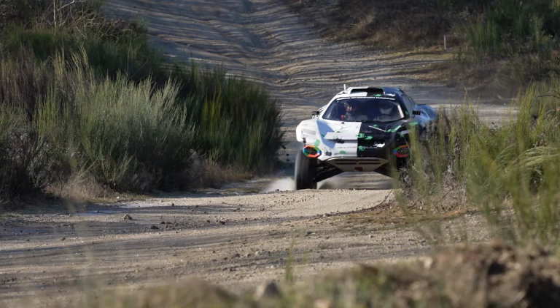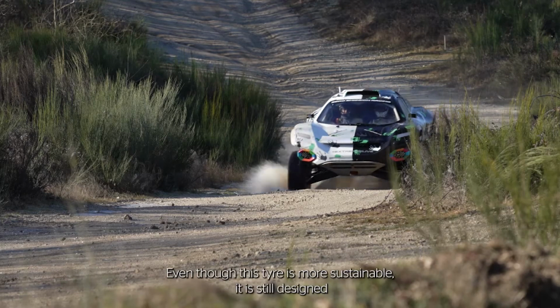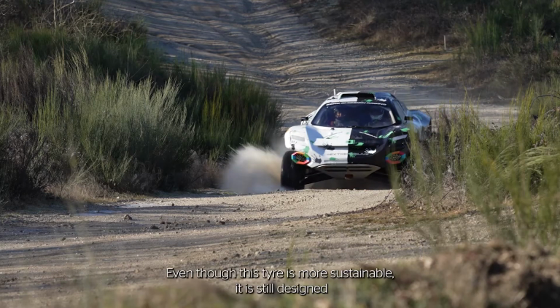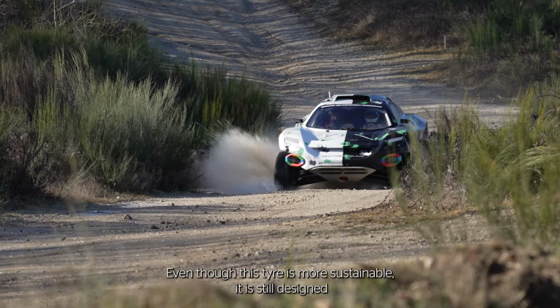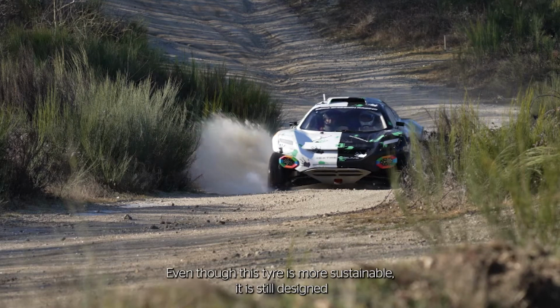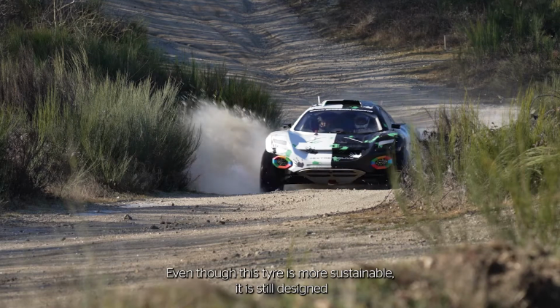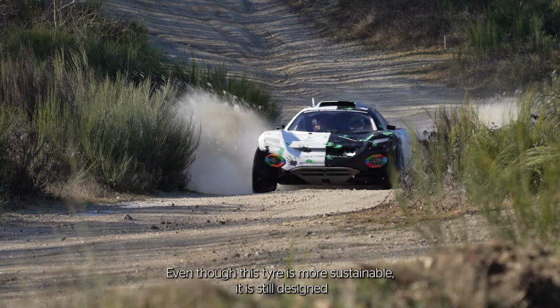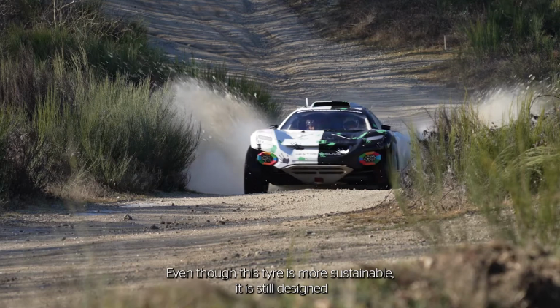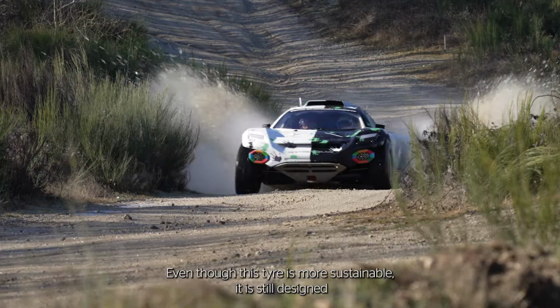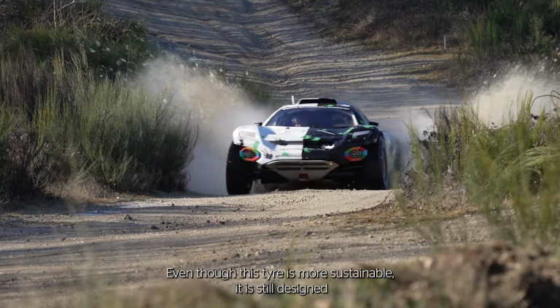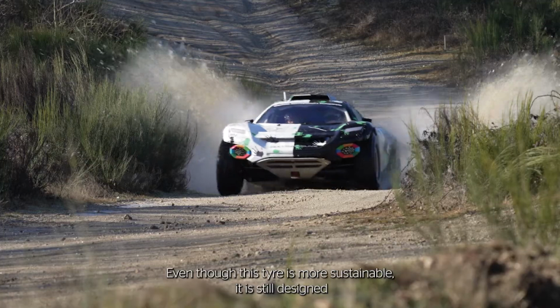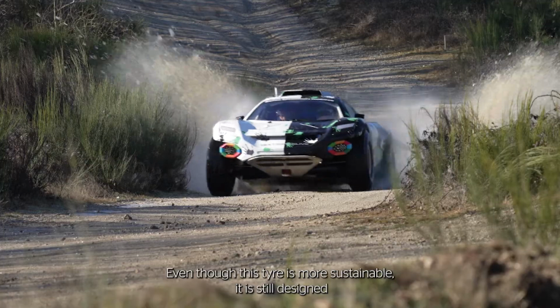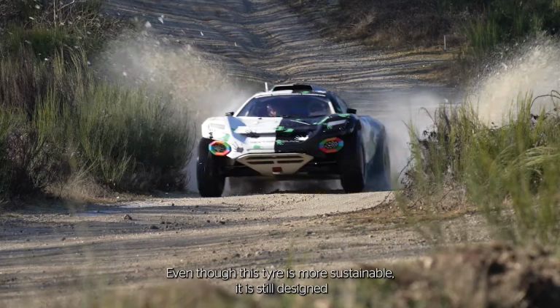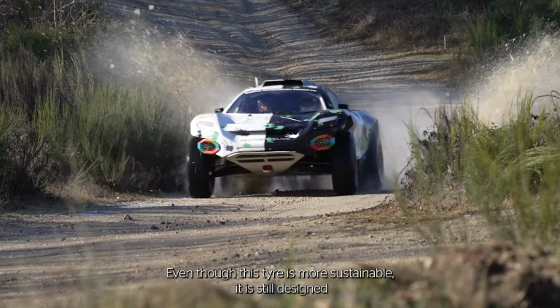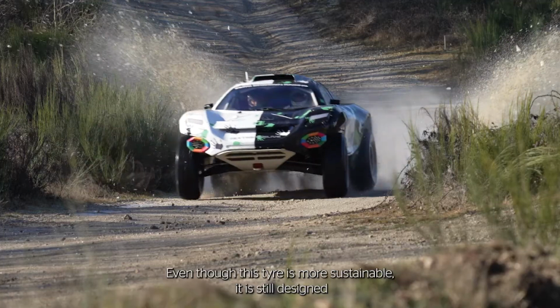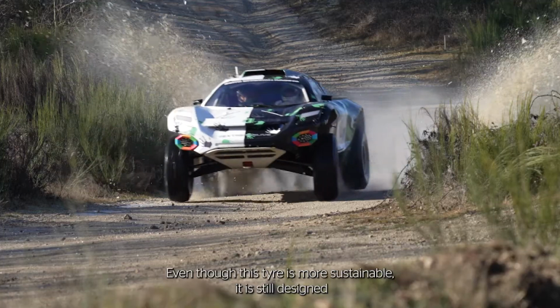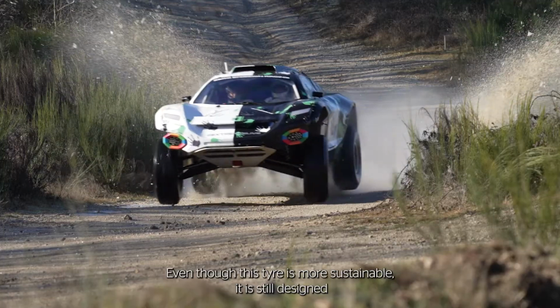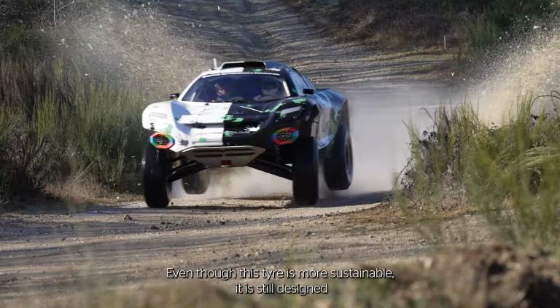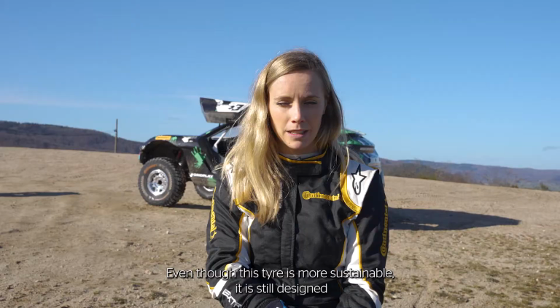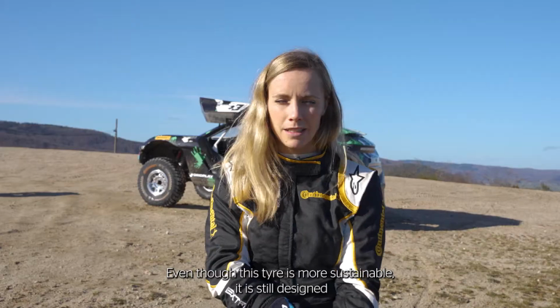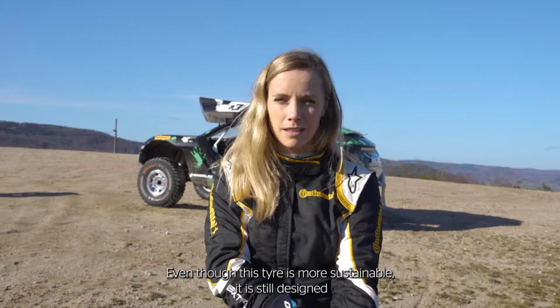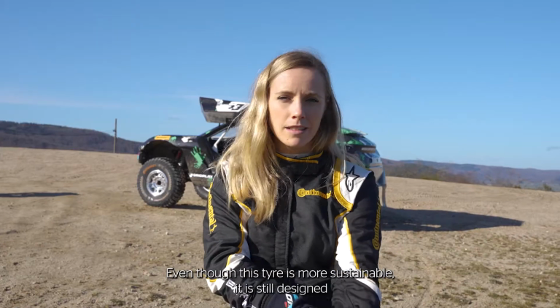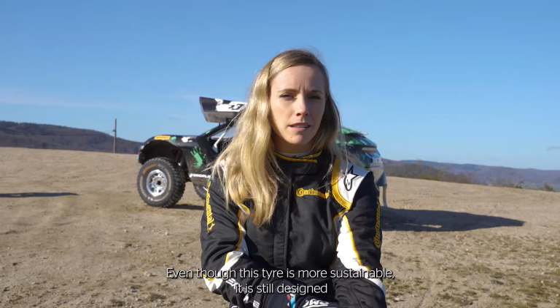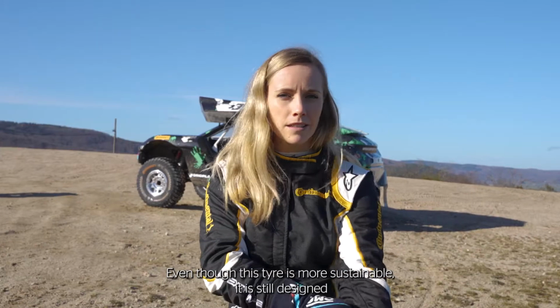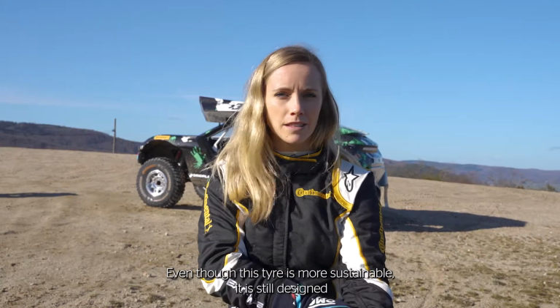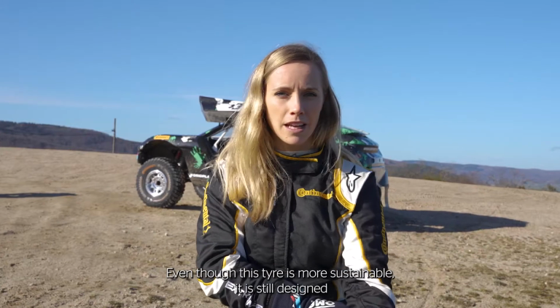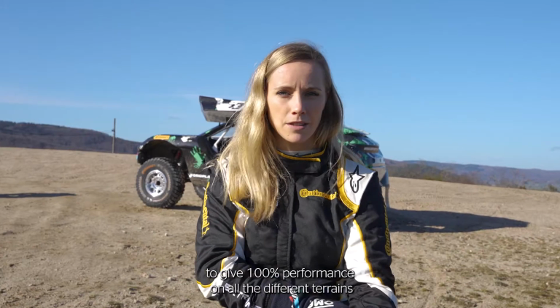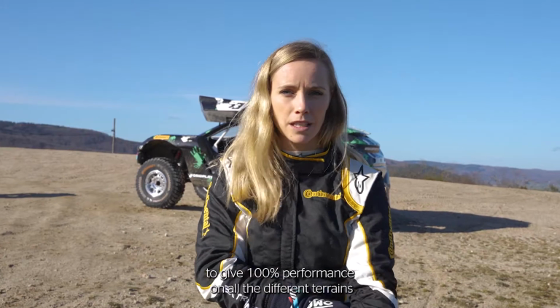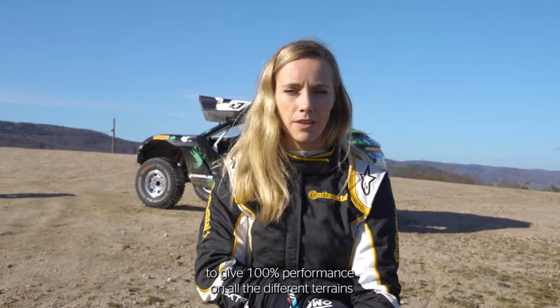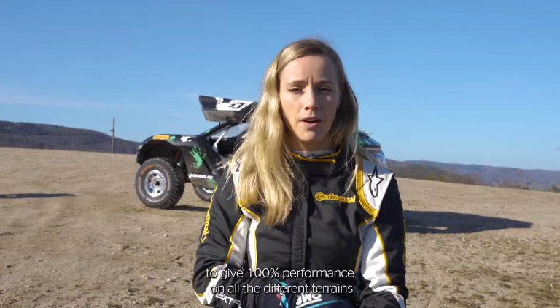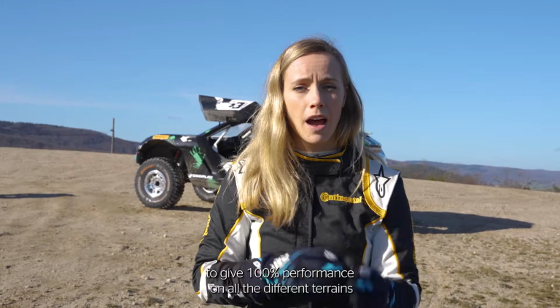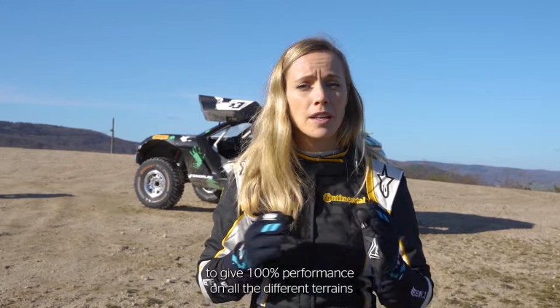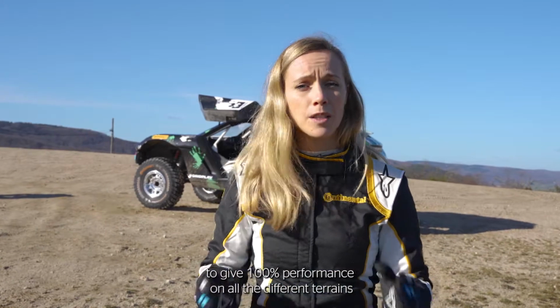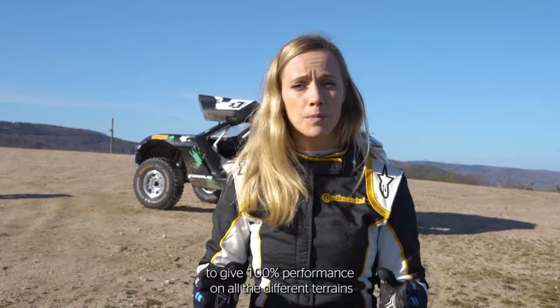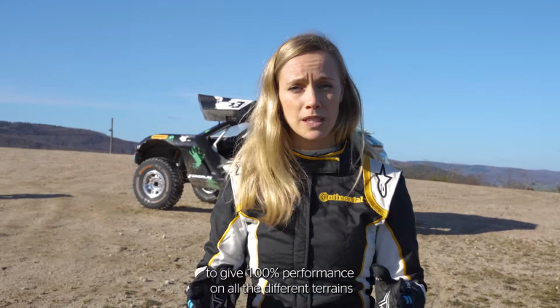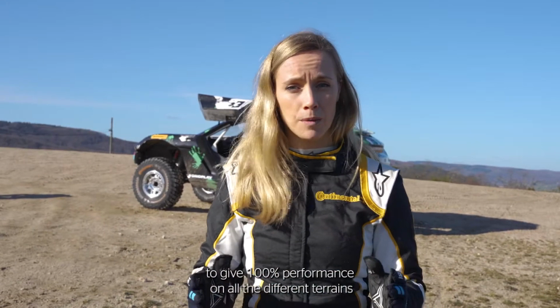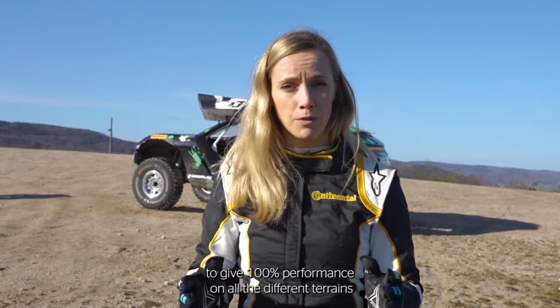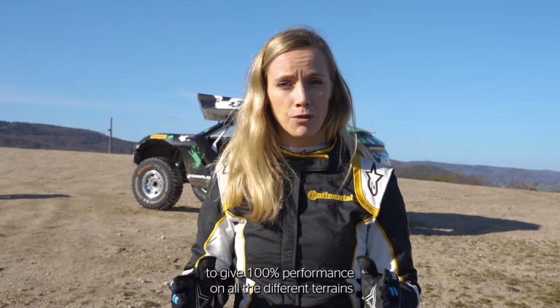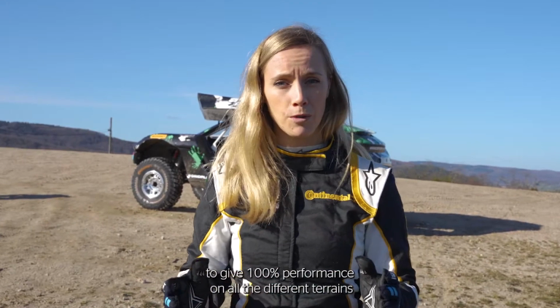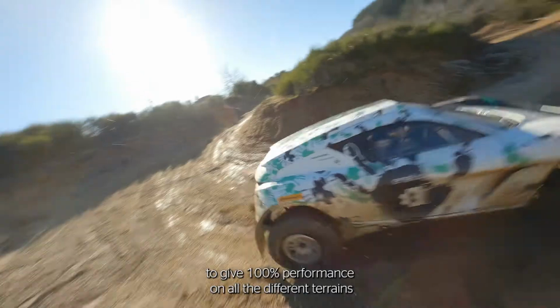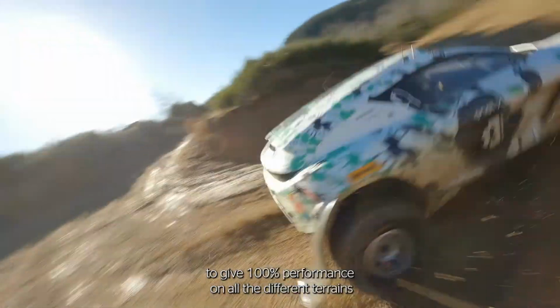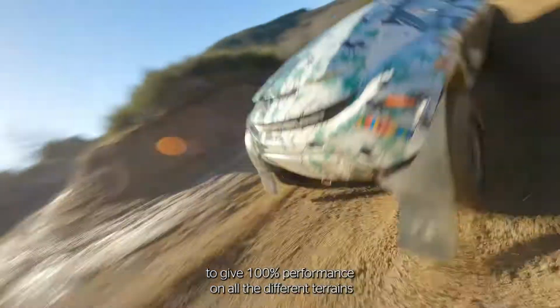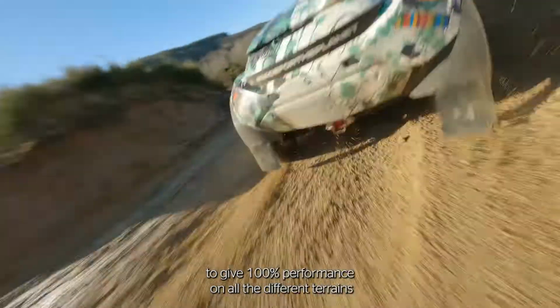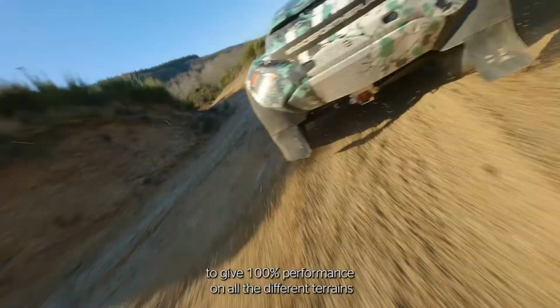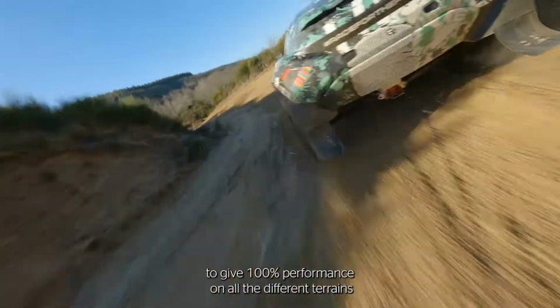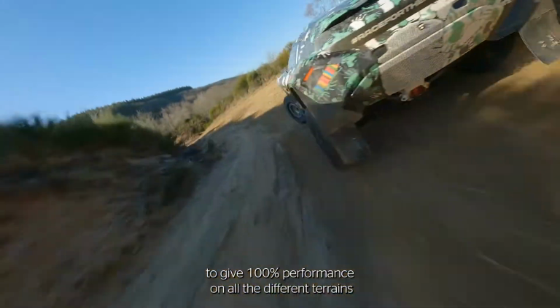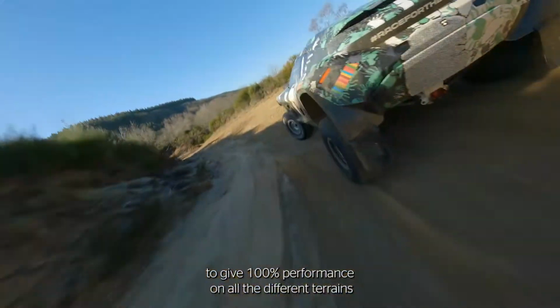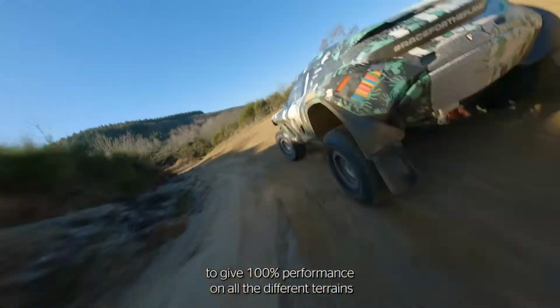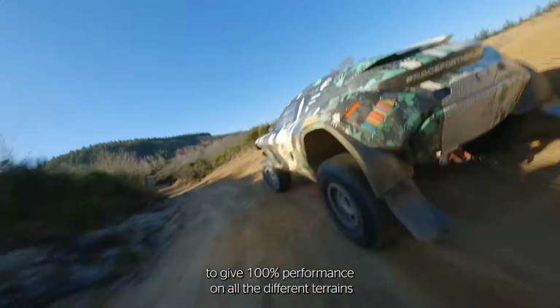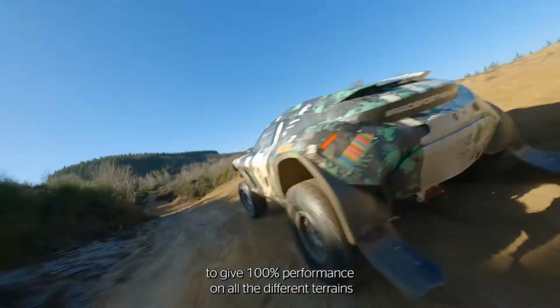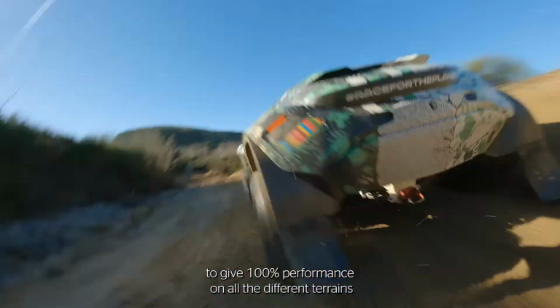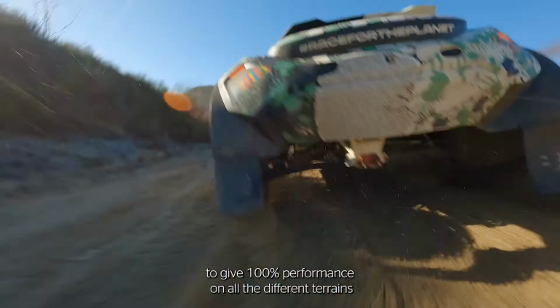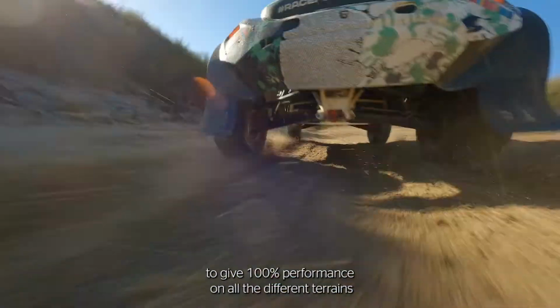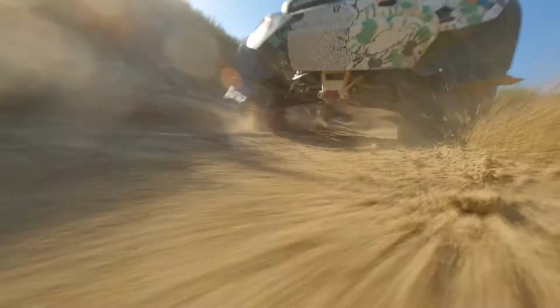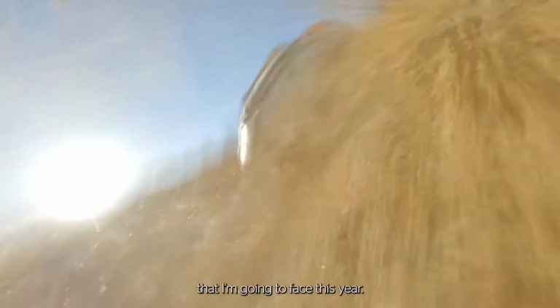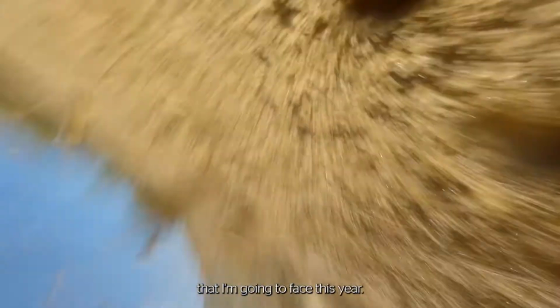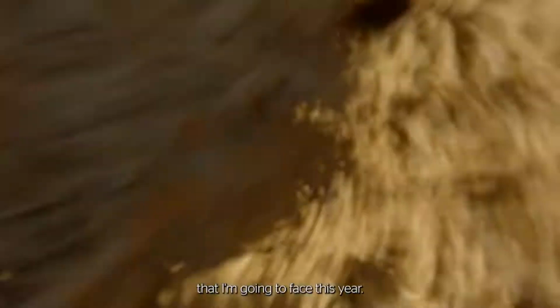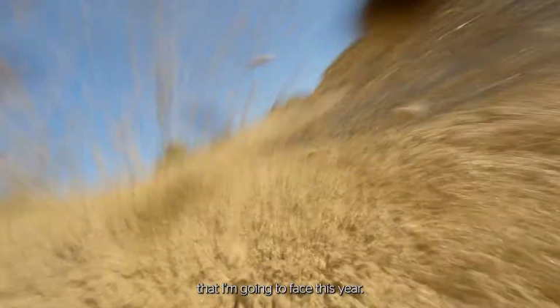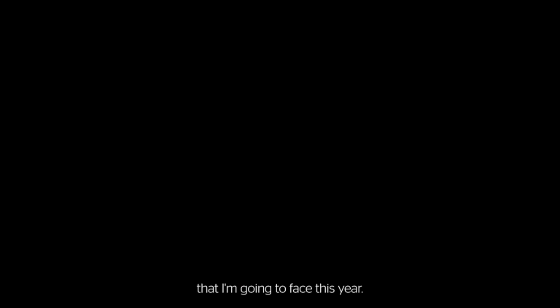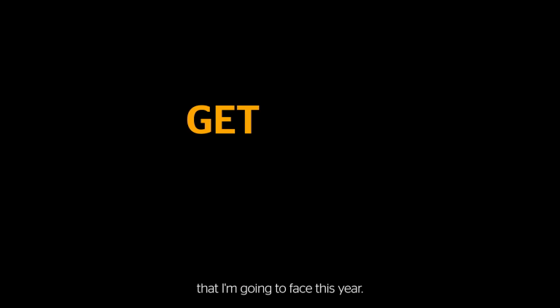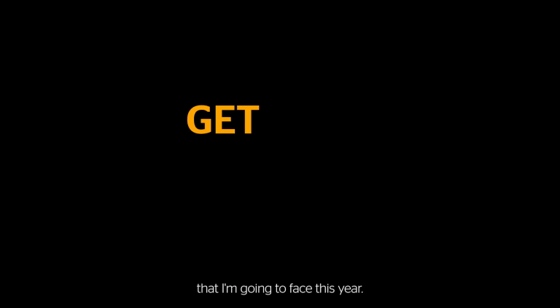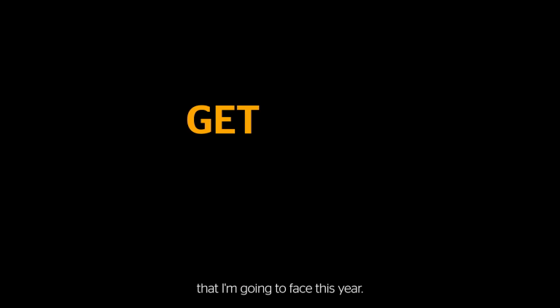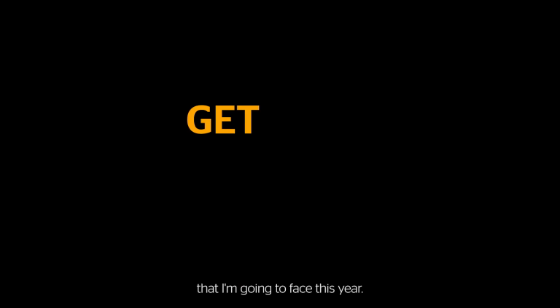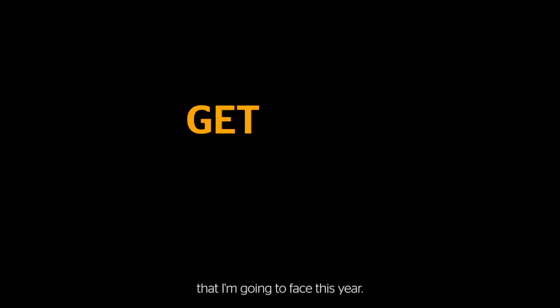Even though this tire is more sustainable, it is still designed to give 100% performance on all the different terrains that I'm going to face this year.